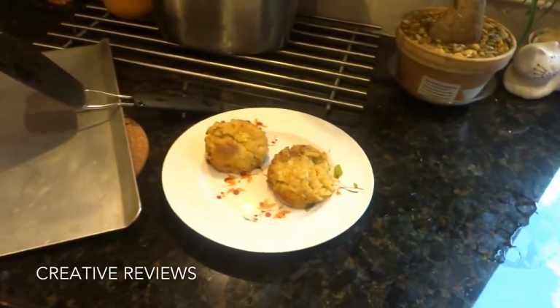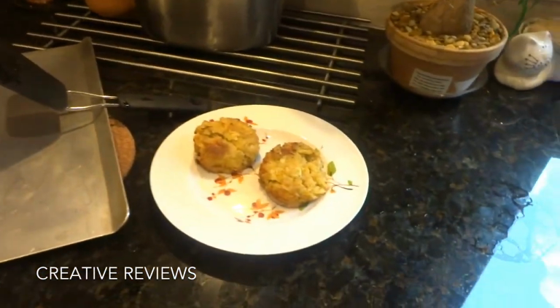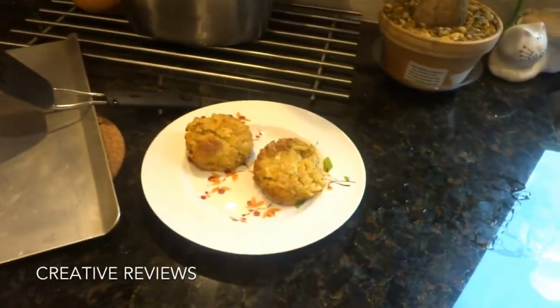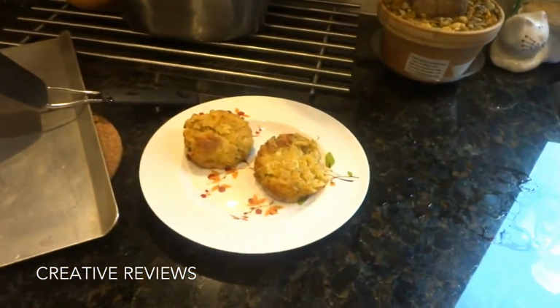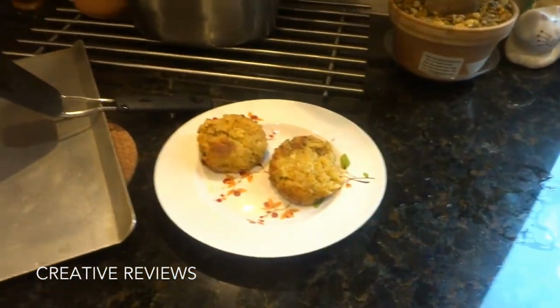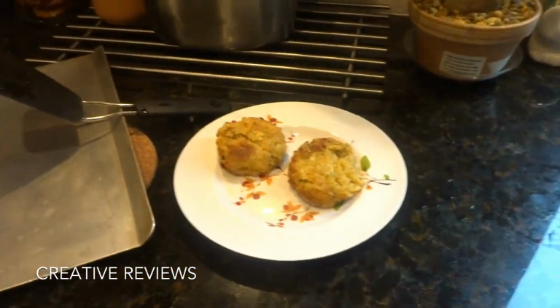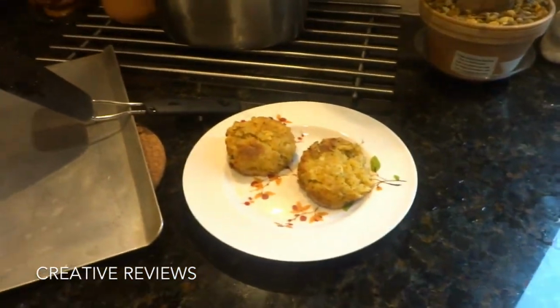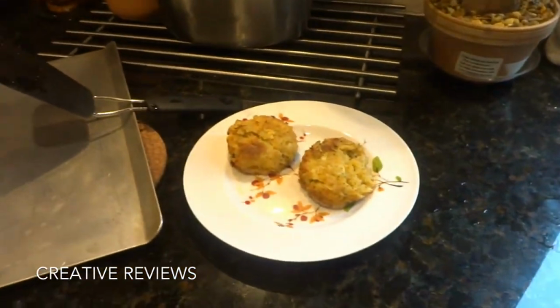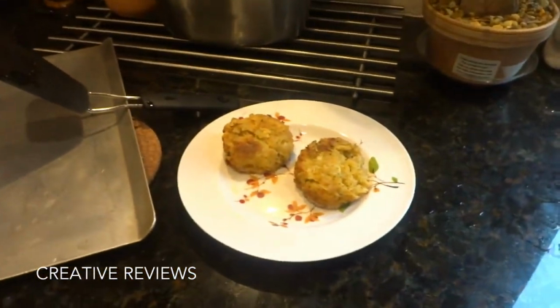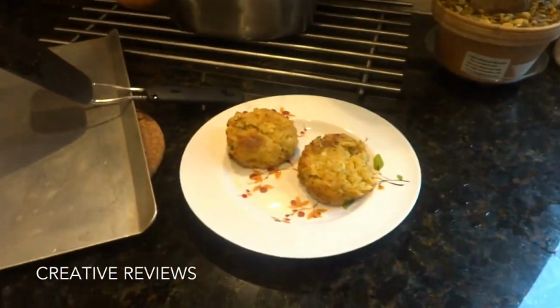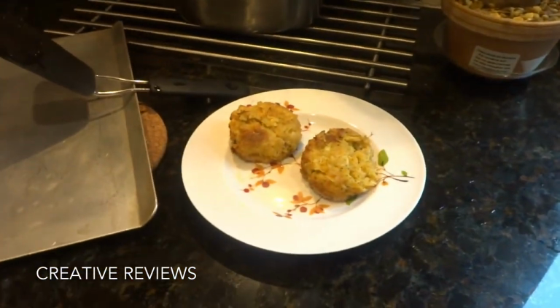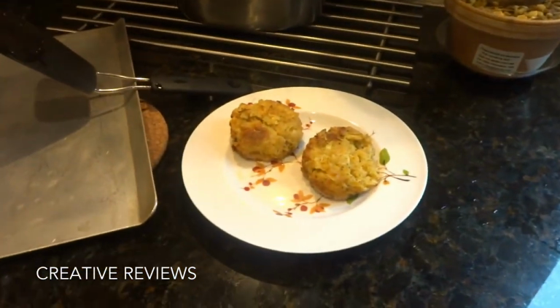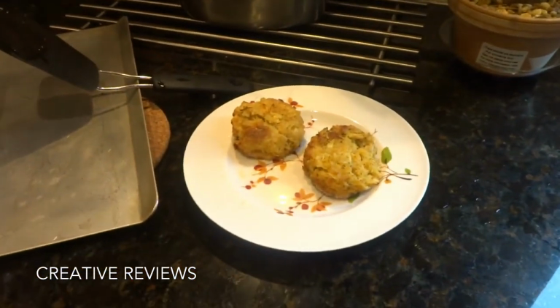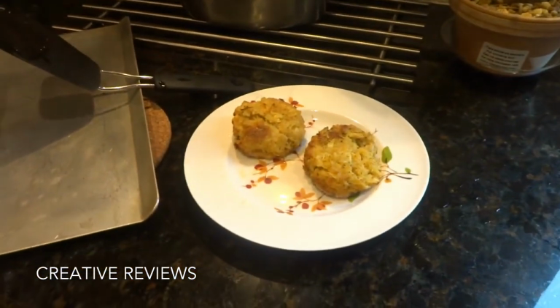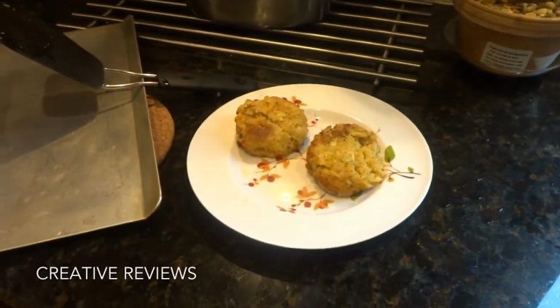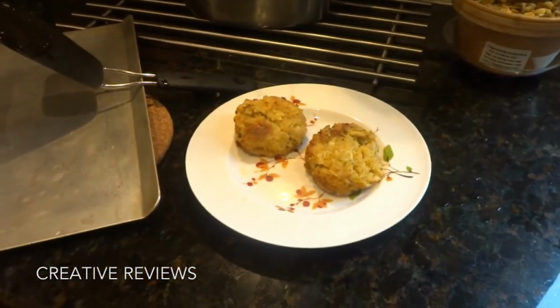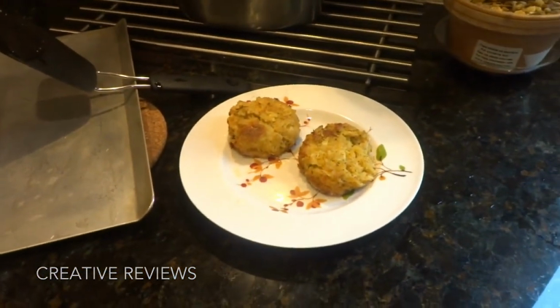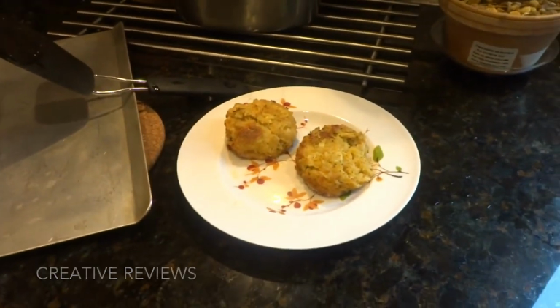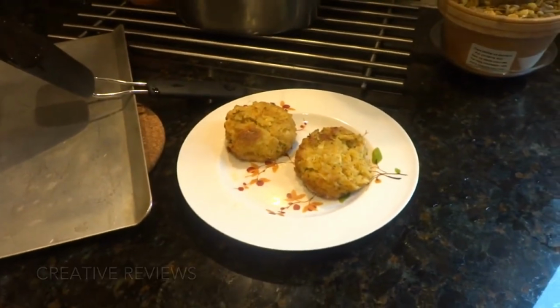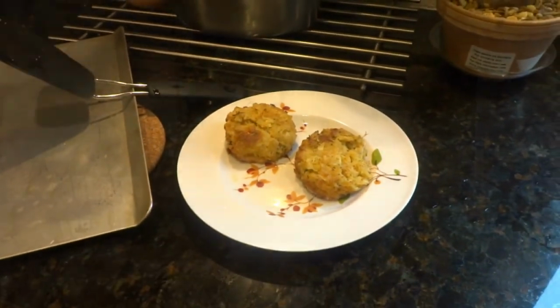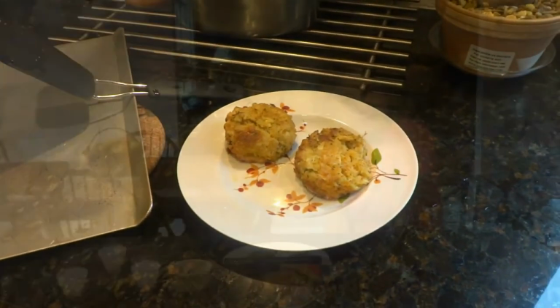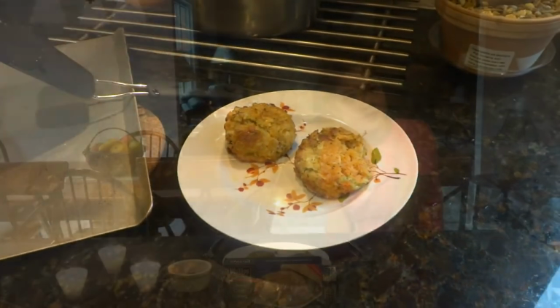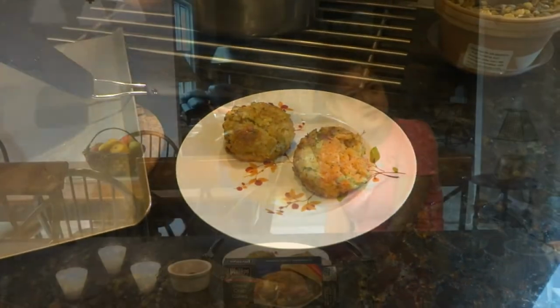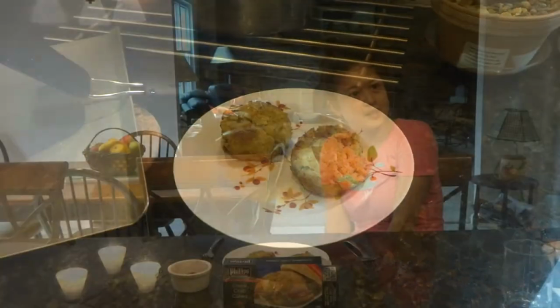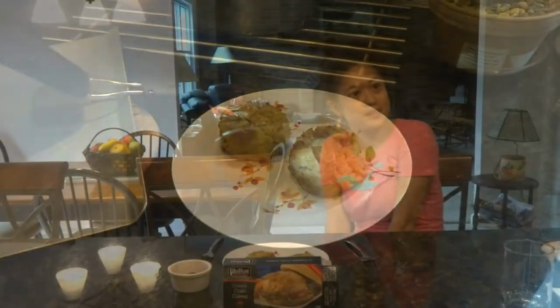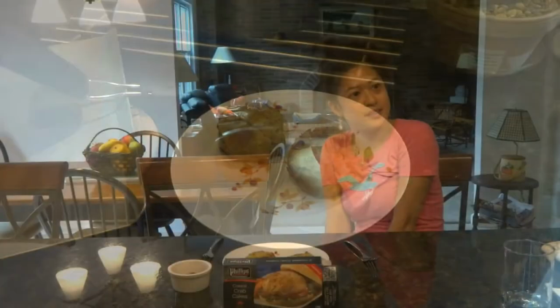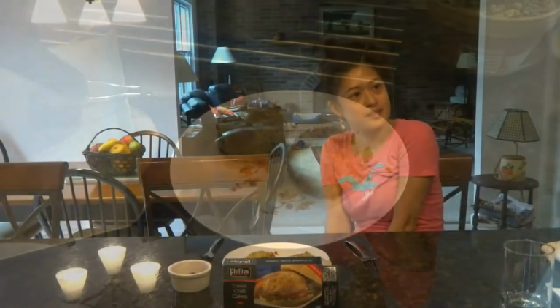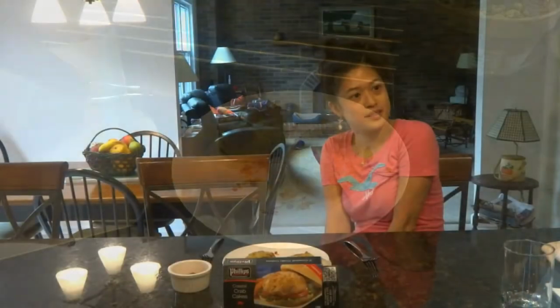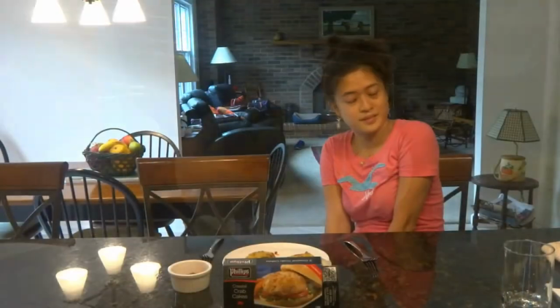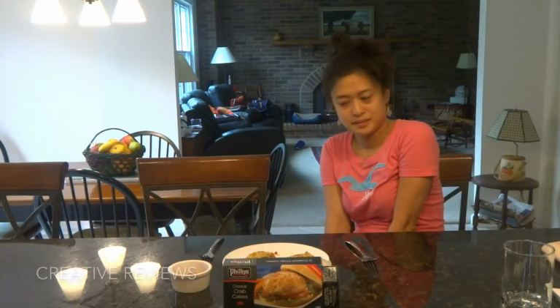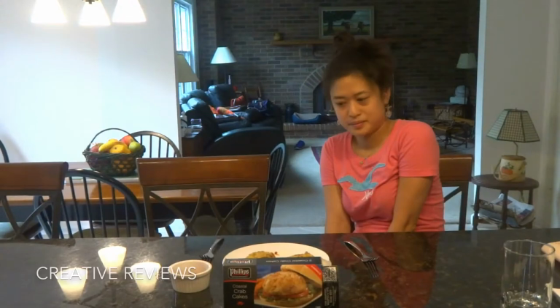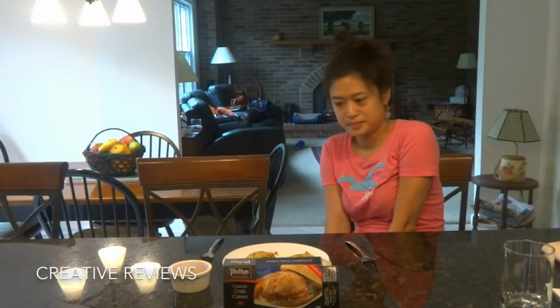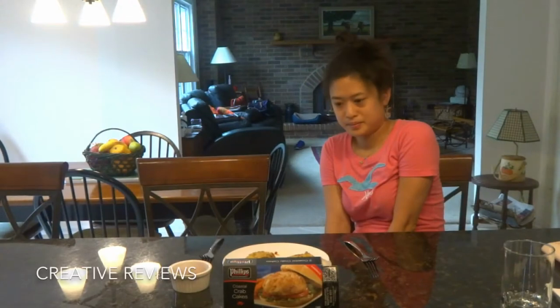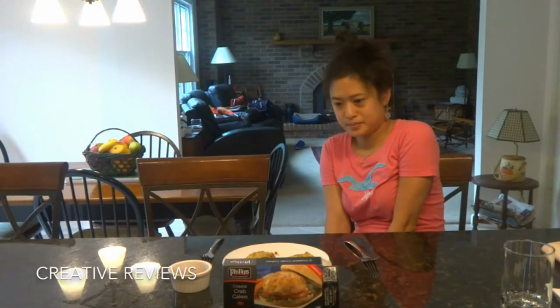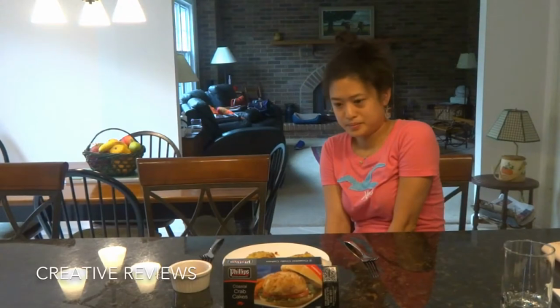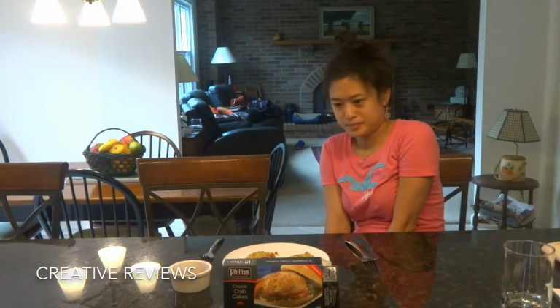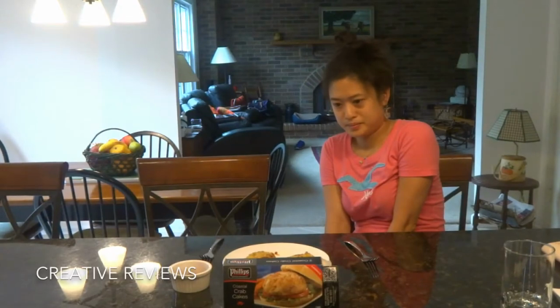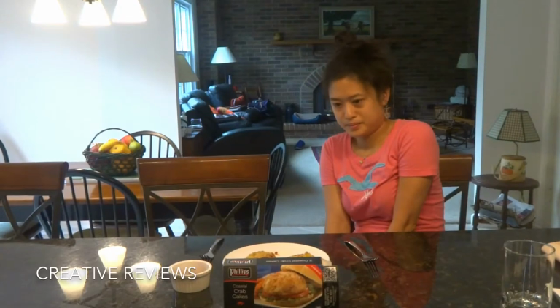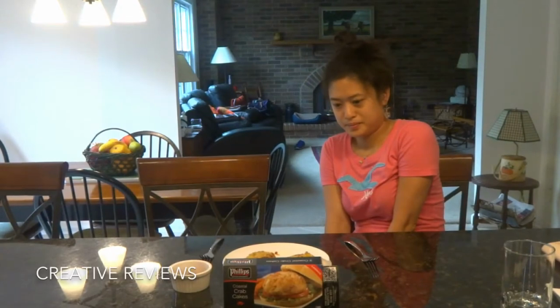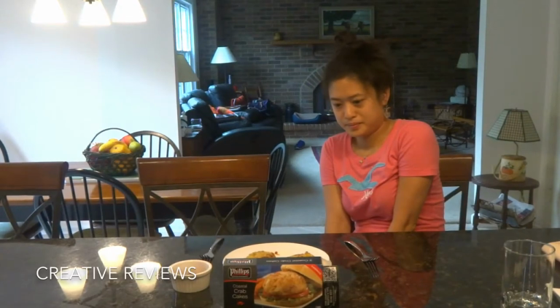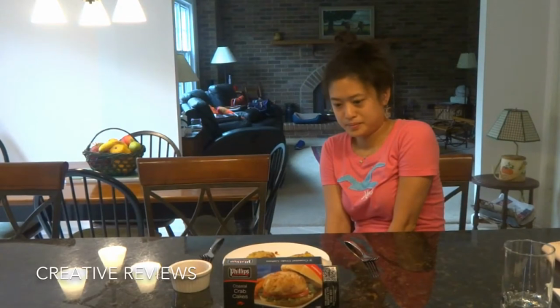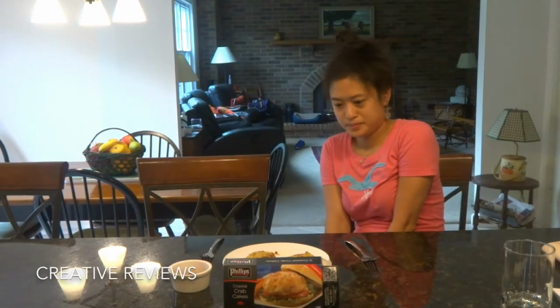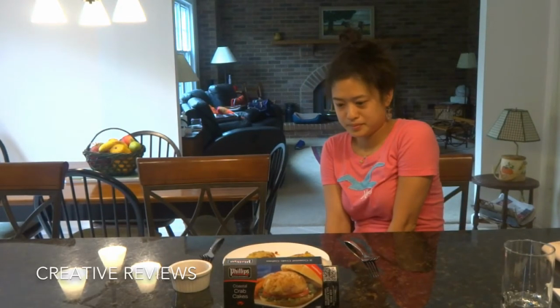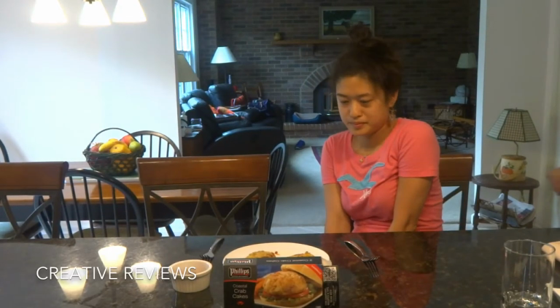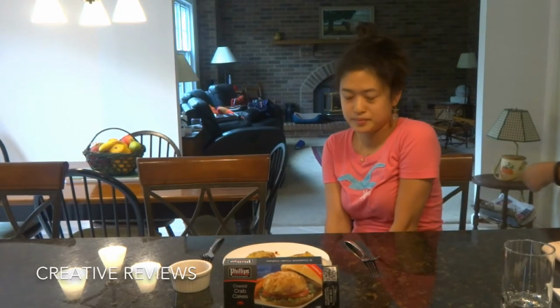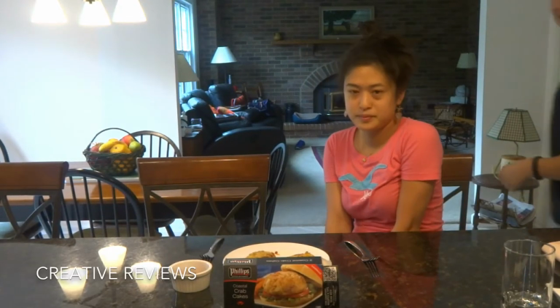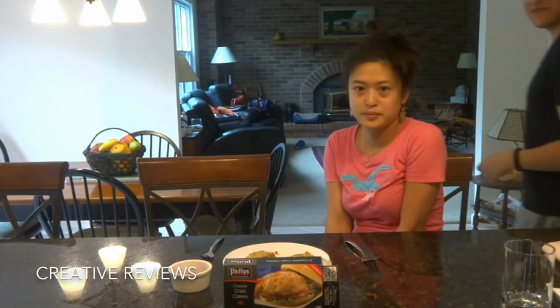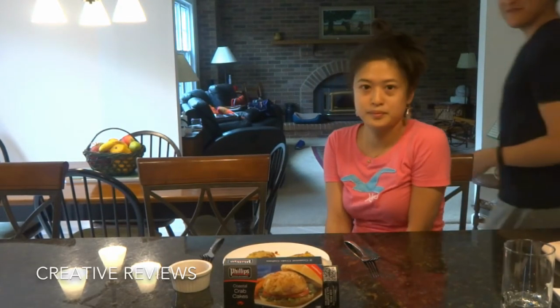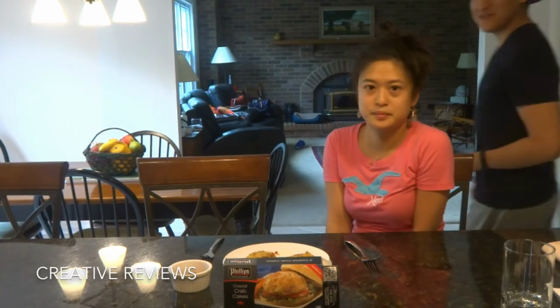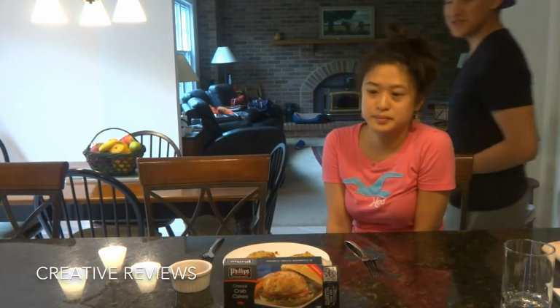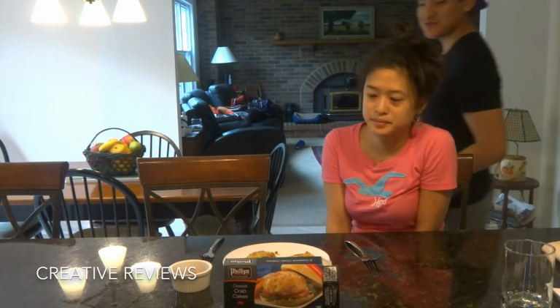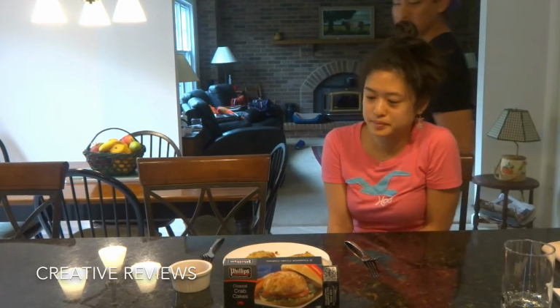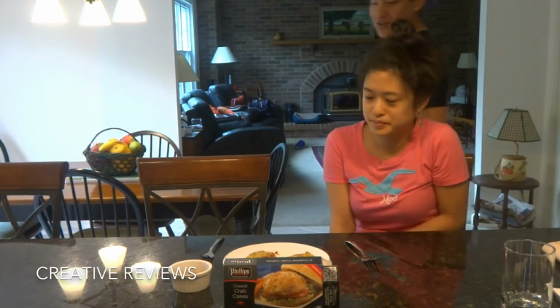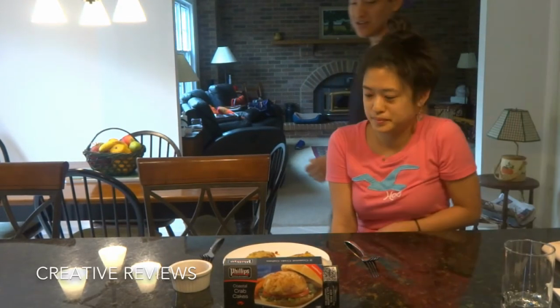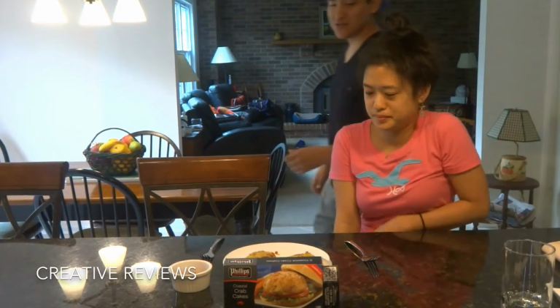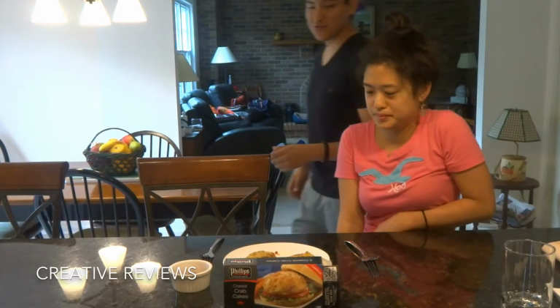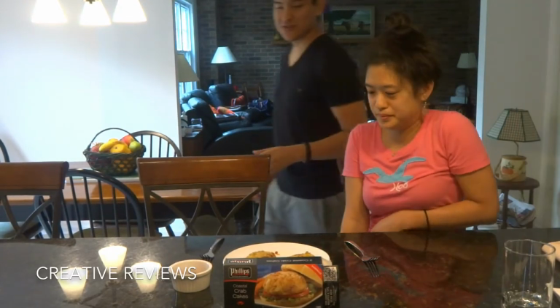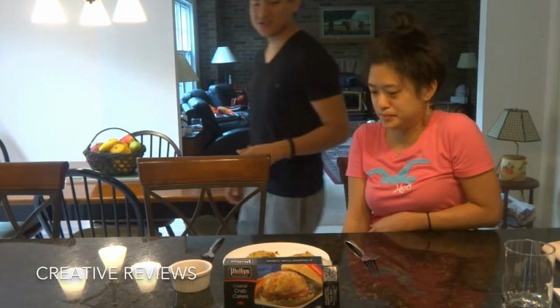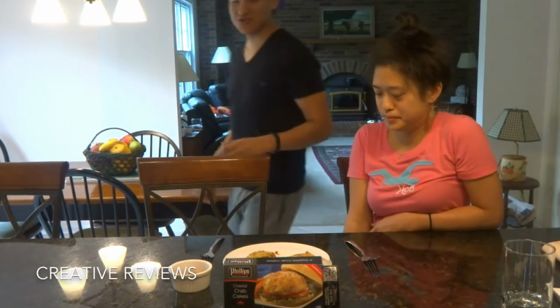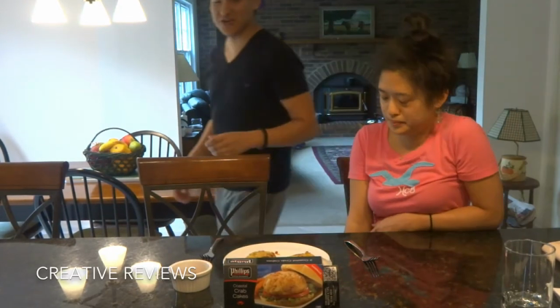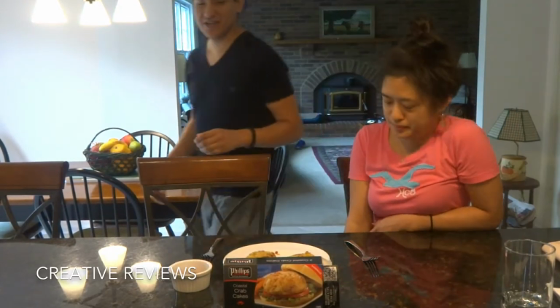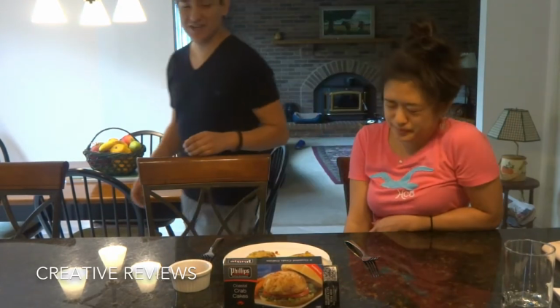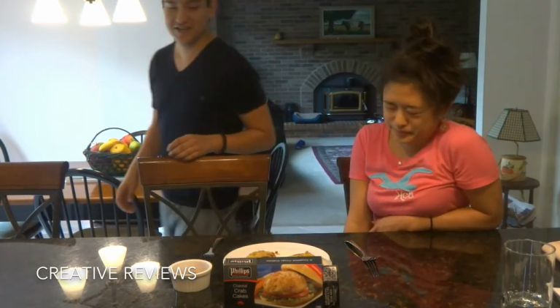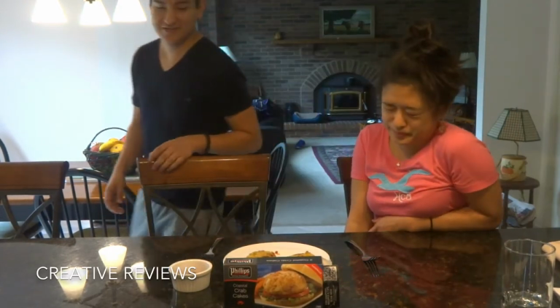Nice — we have the two on the plate. Alright, so now we have the finished product and we're going to try it out.